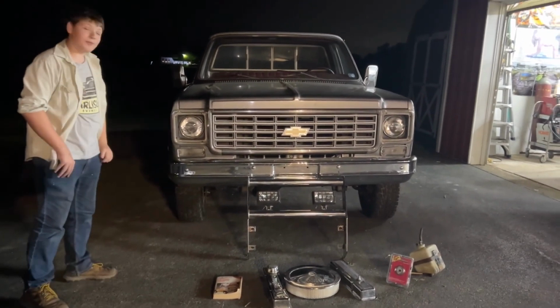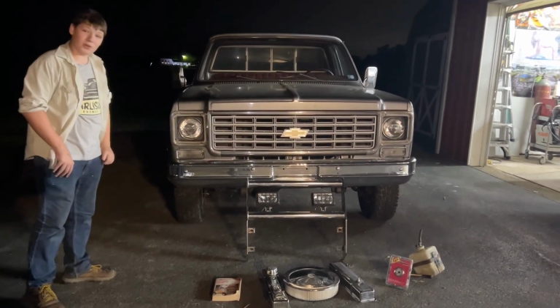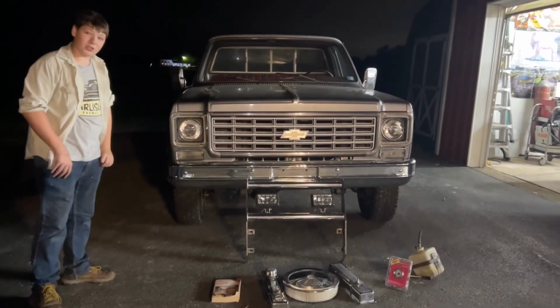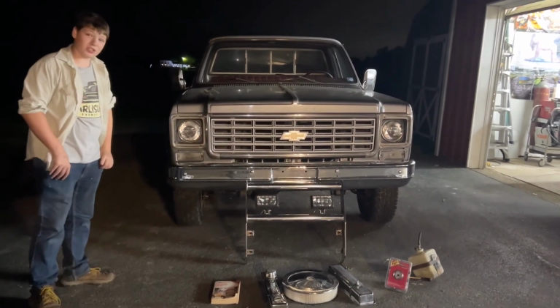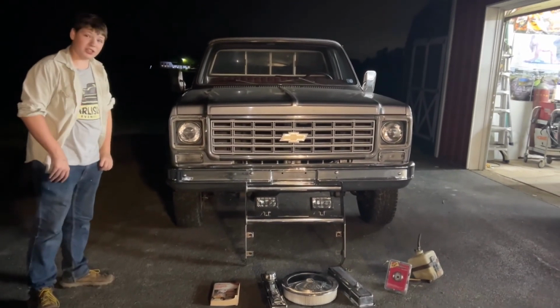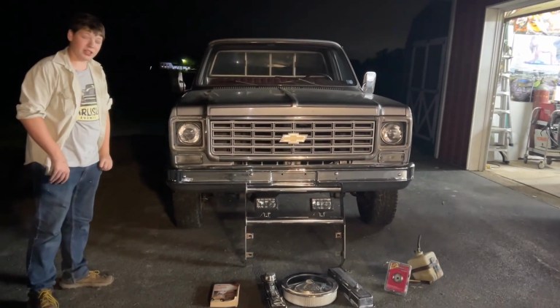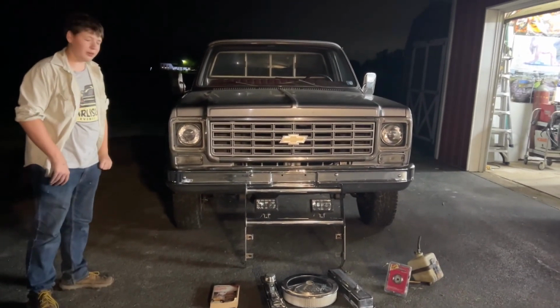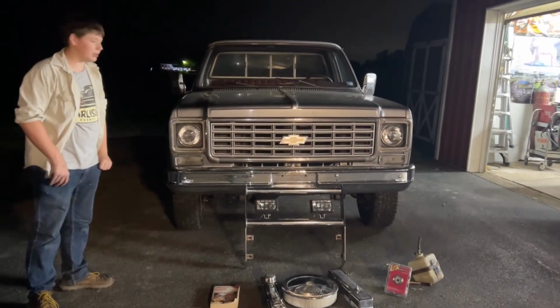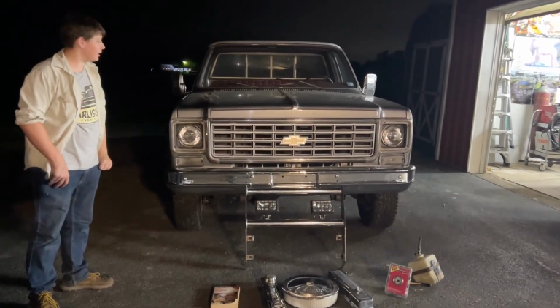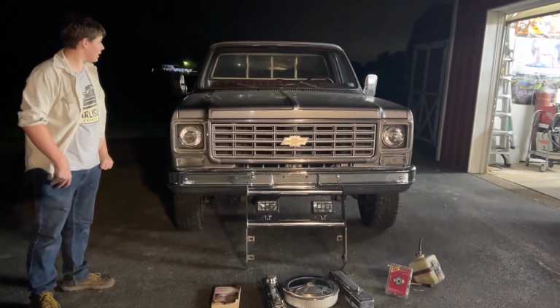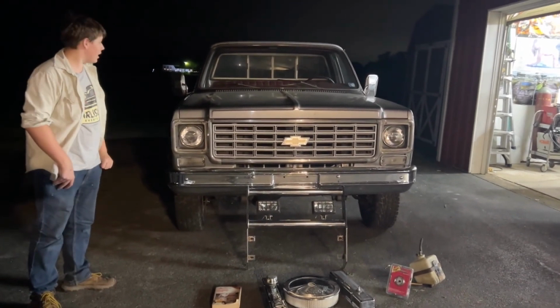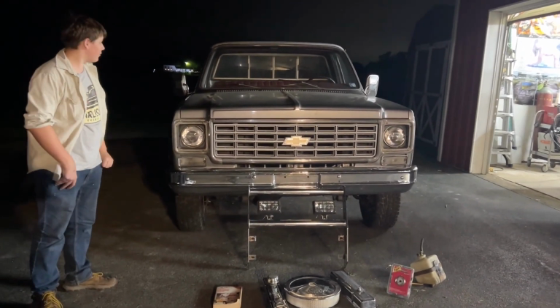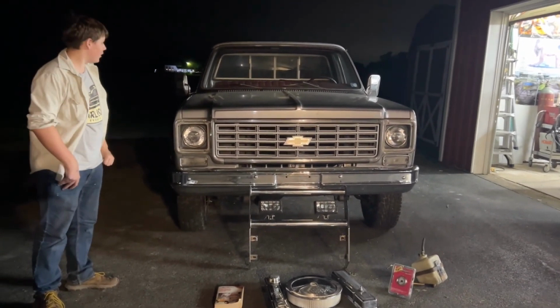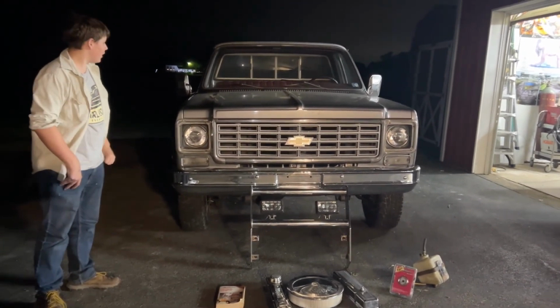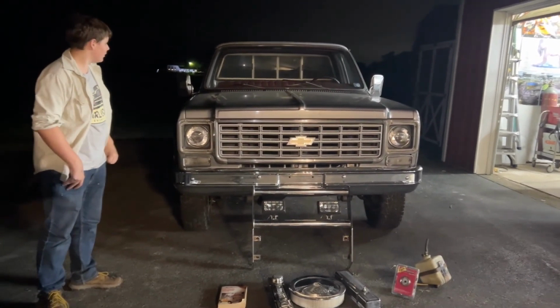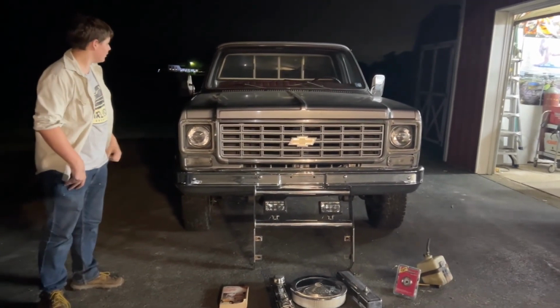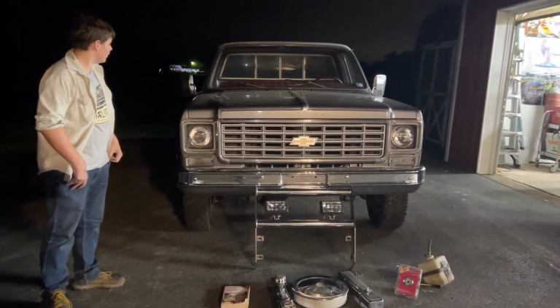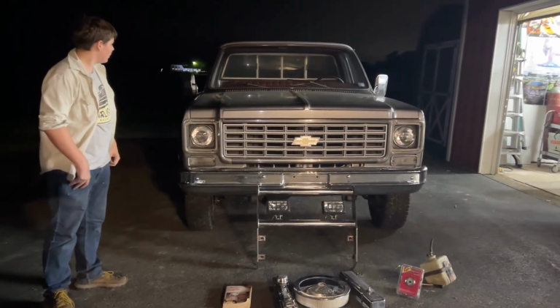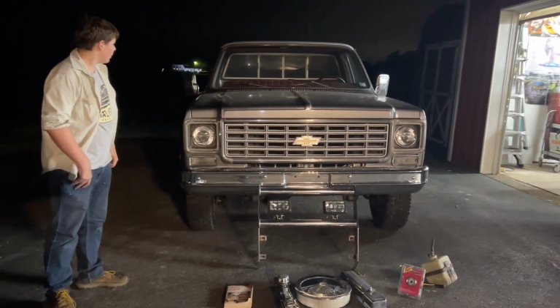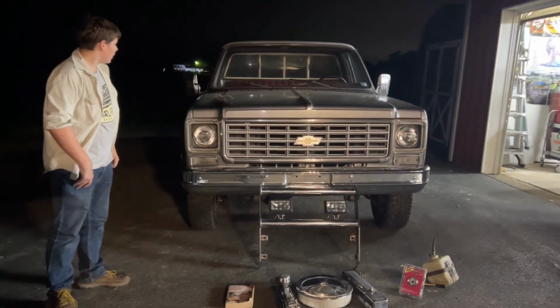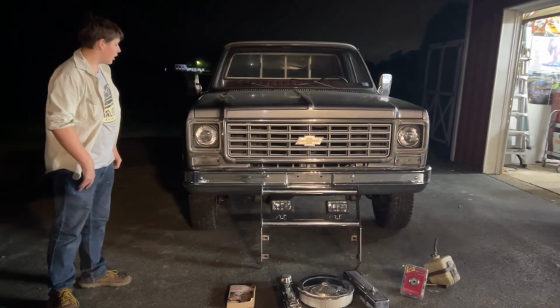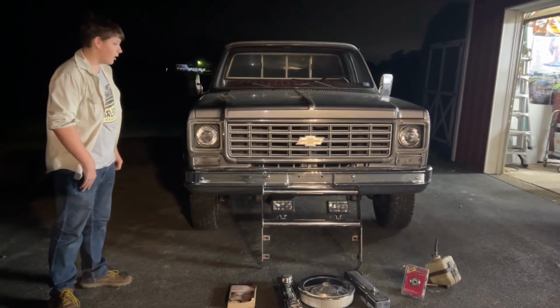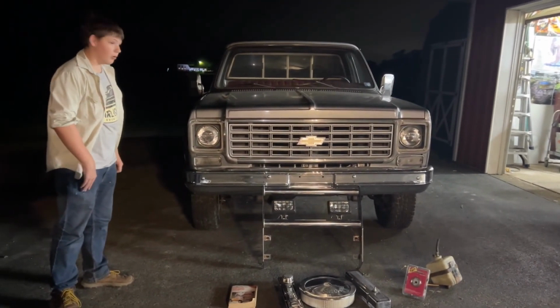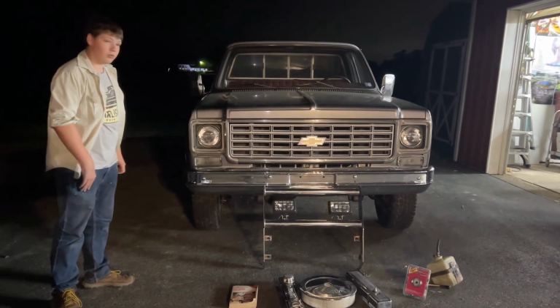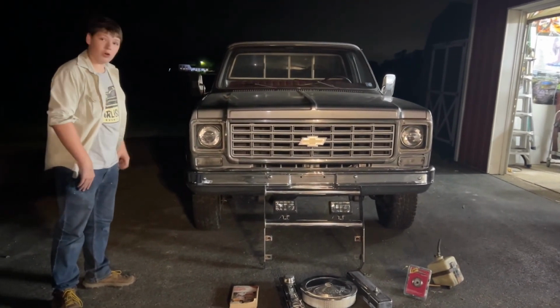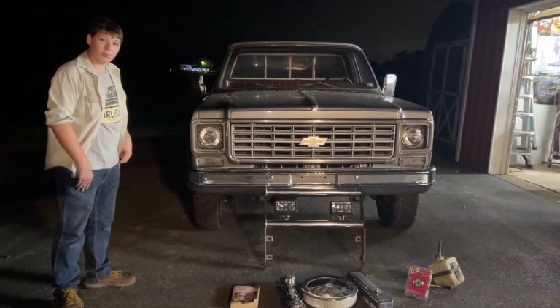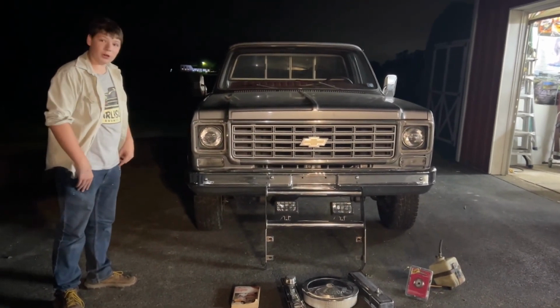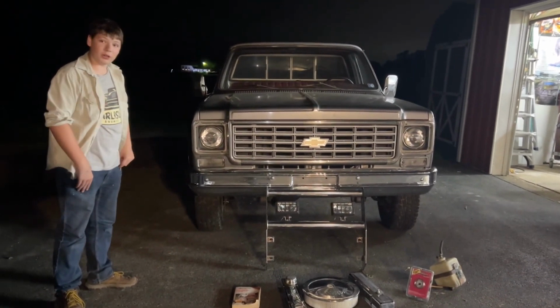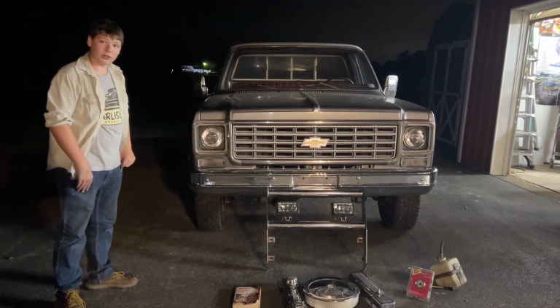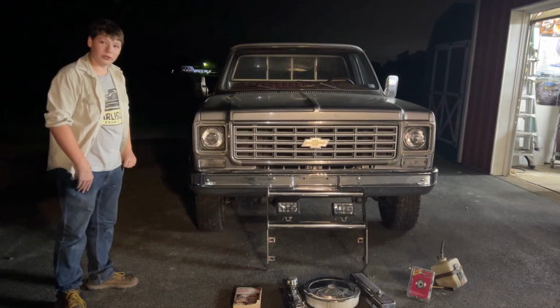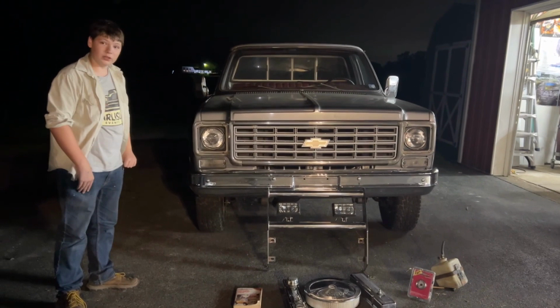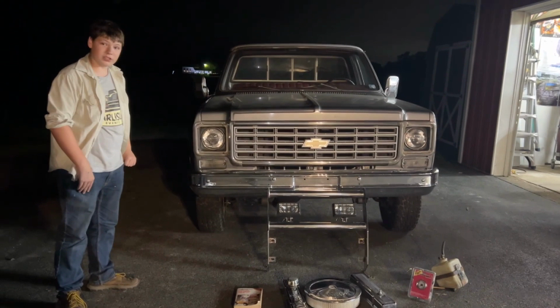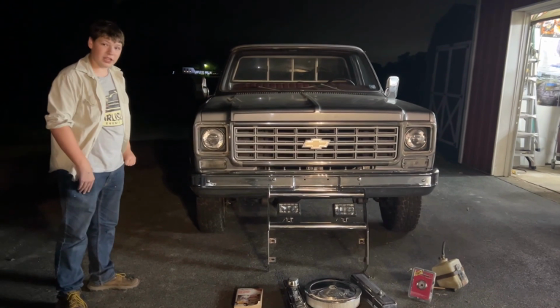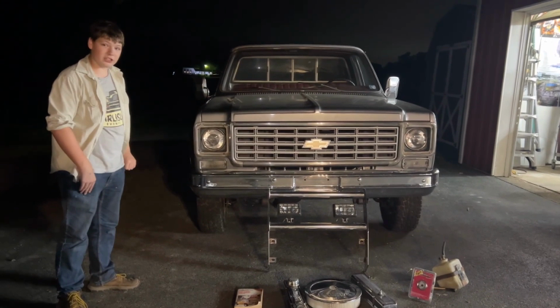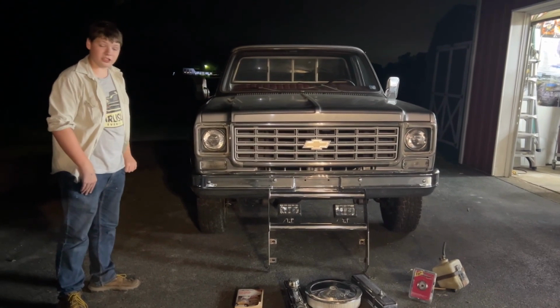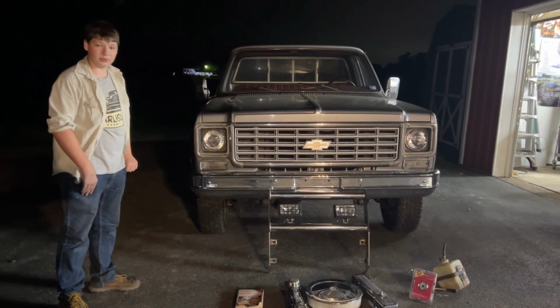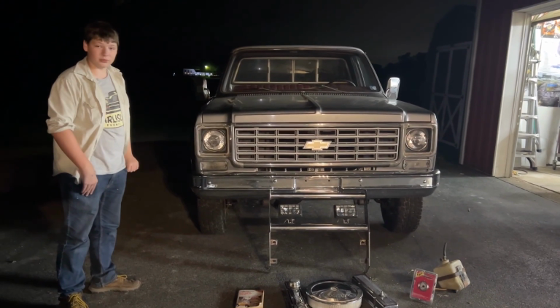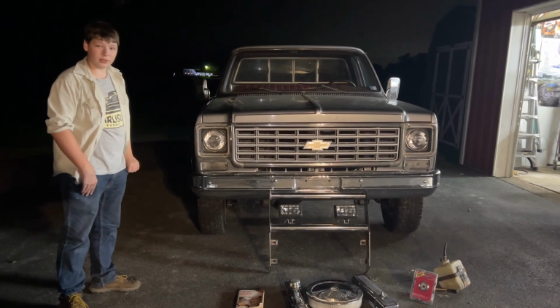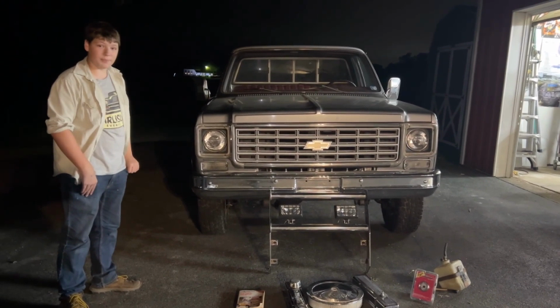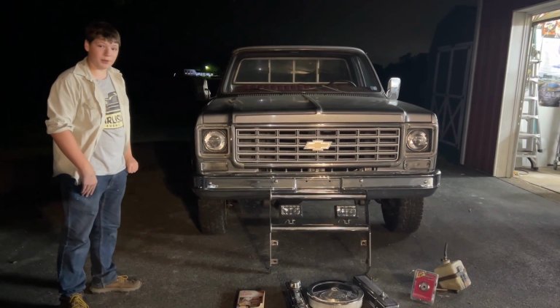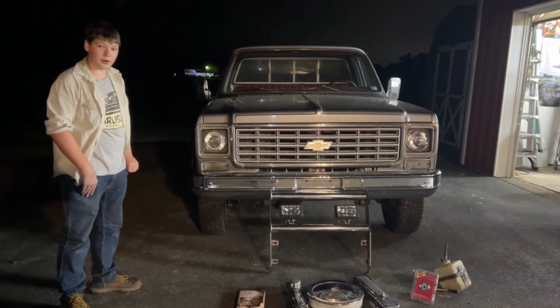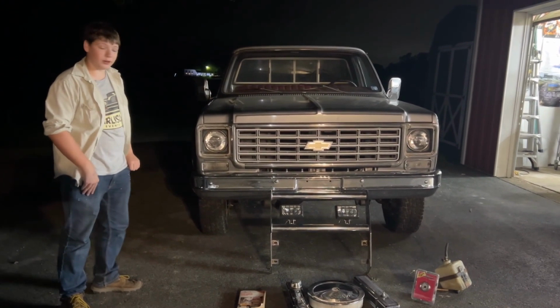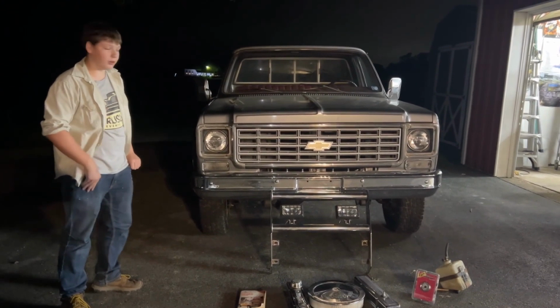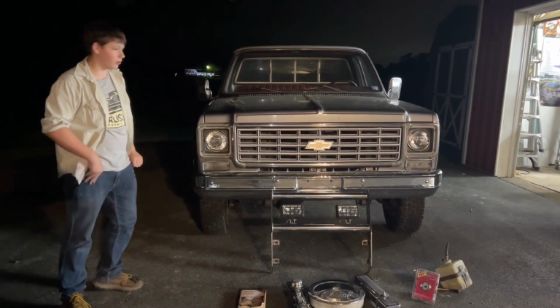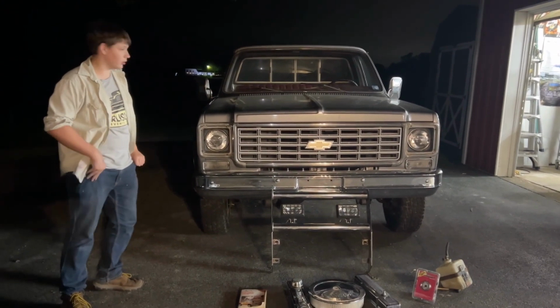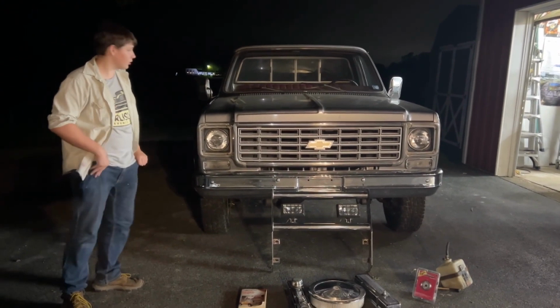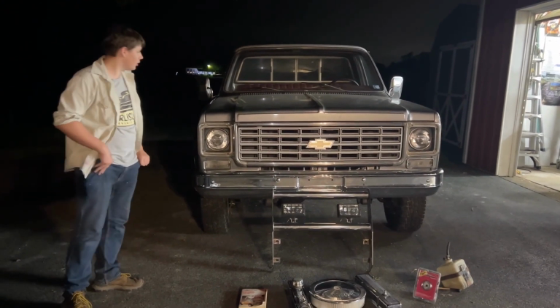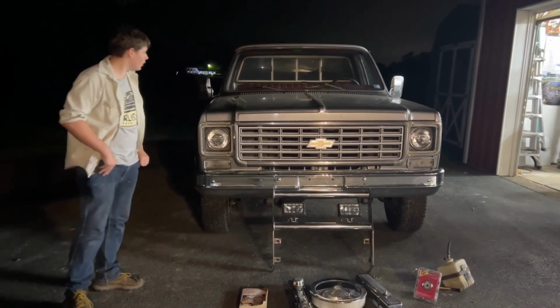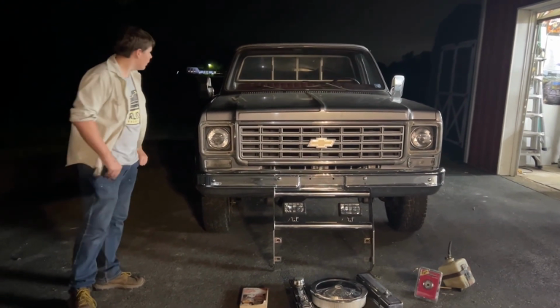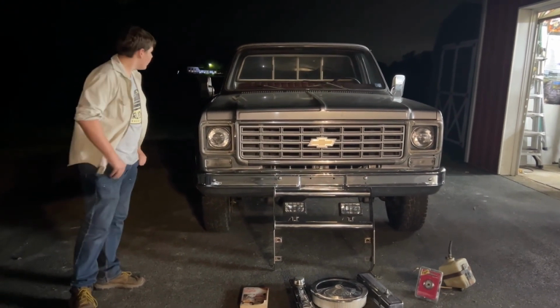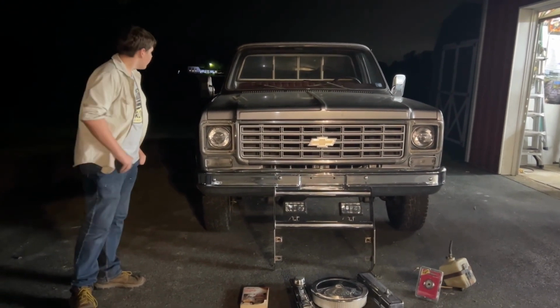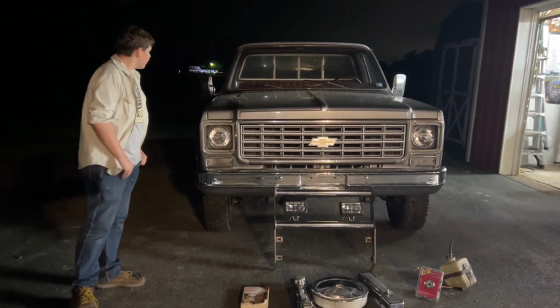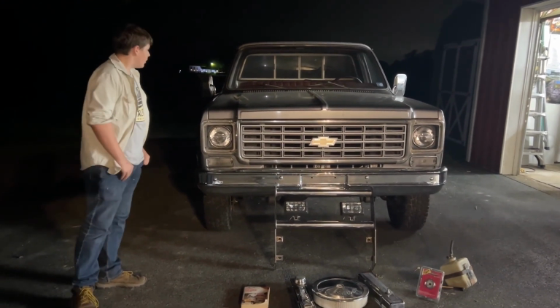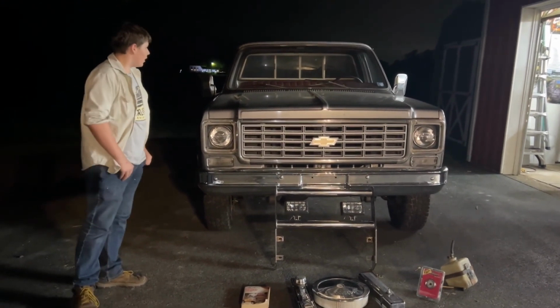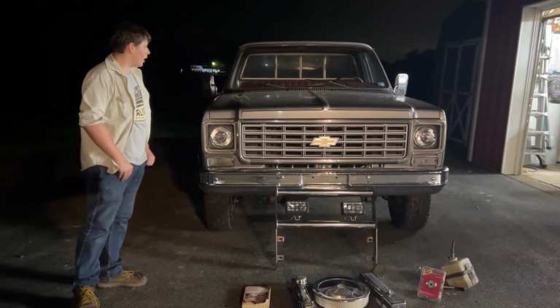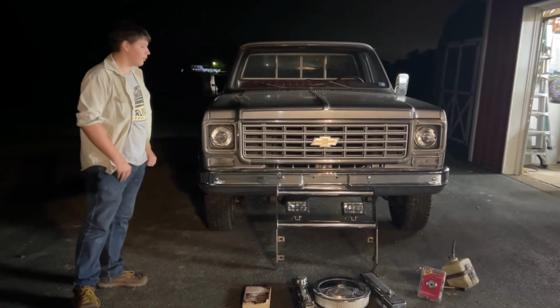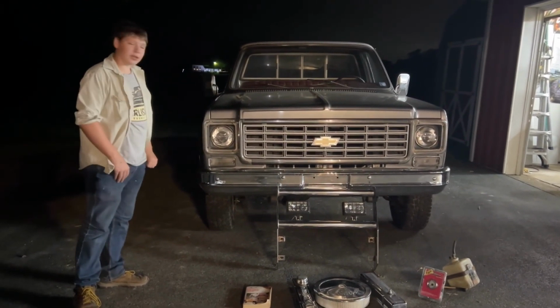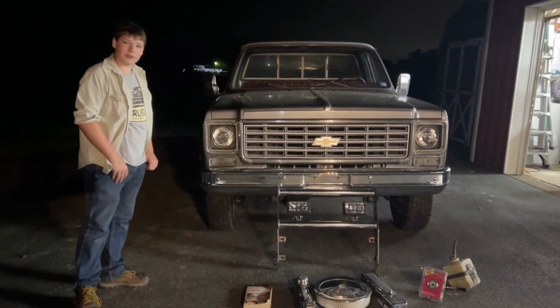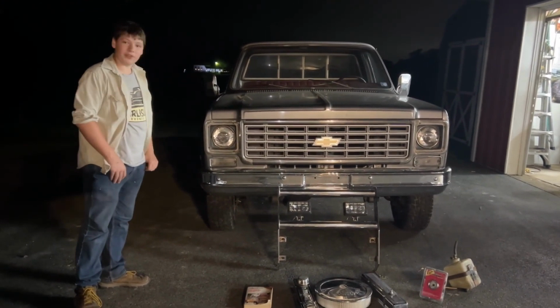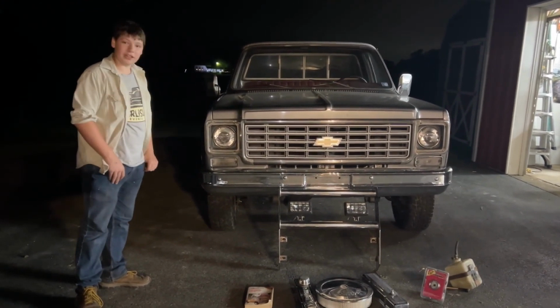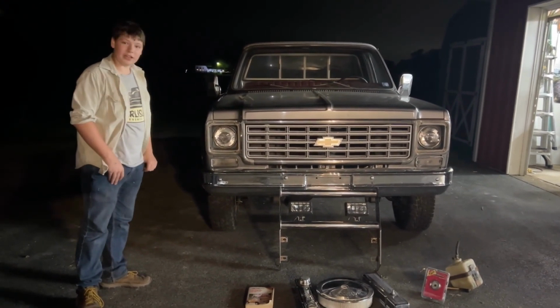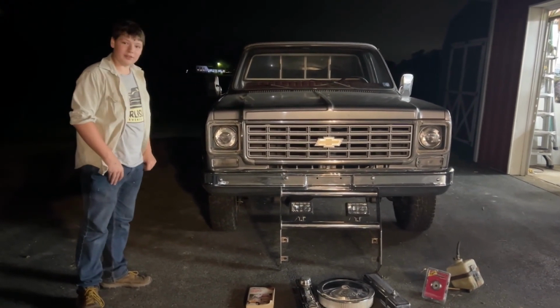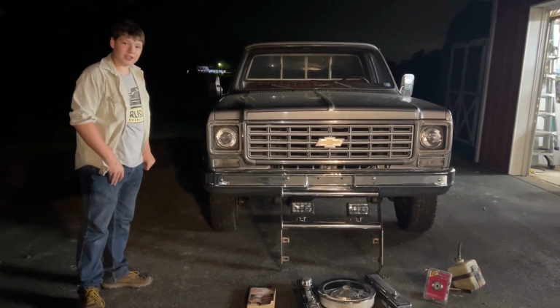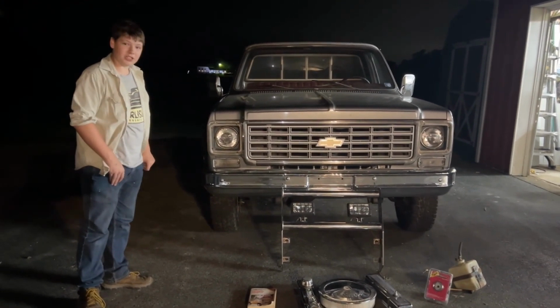Unfortunately, we did not find a roll bar slash light bar holder. We're going to find that eventually.